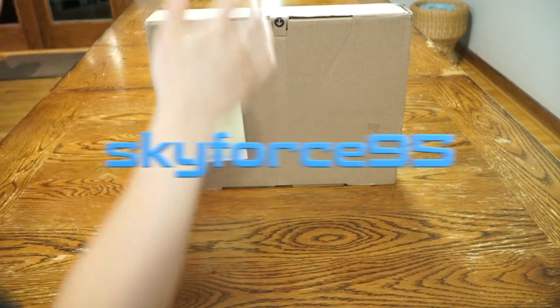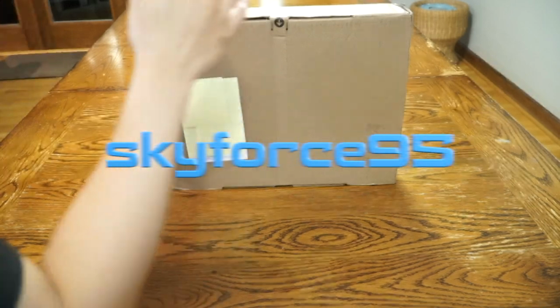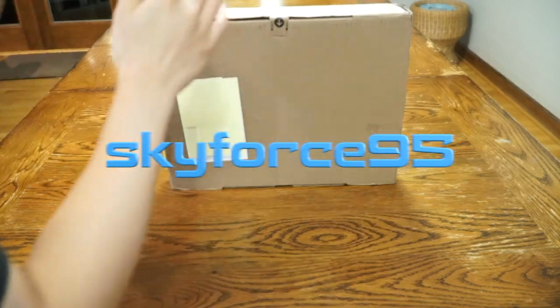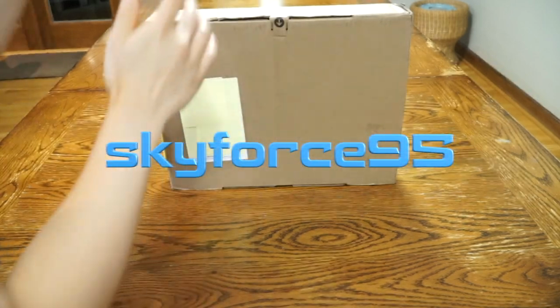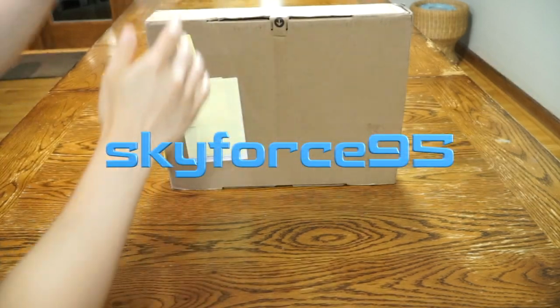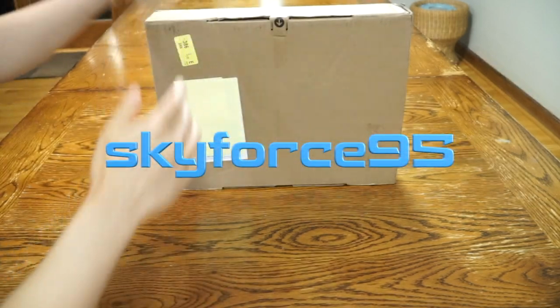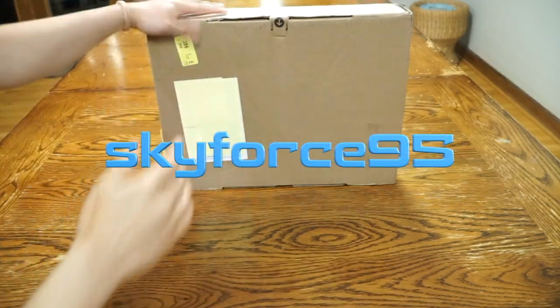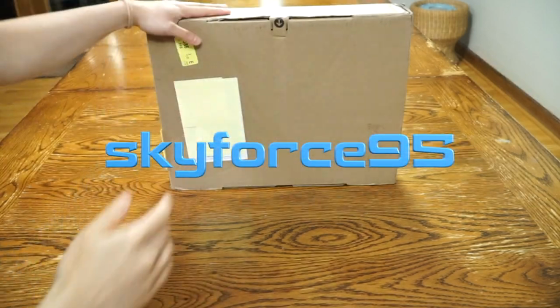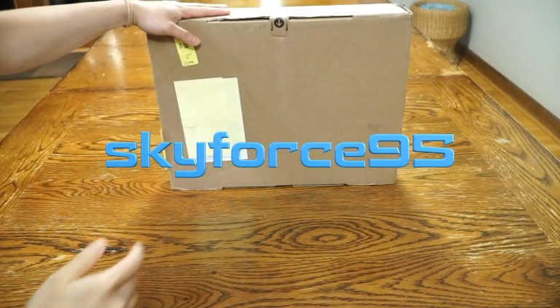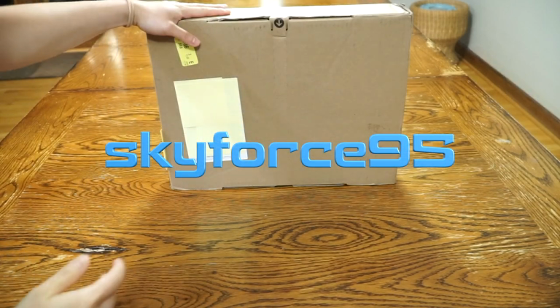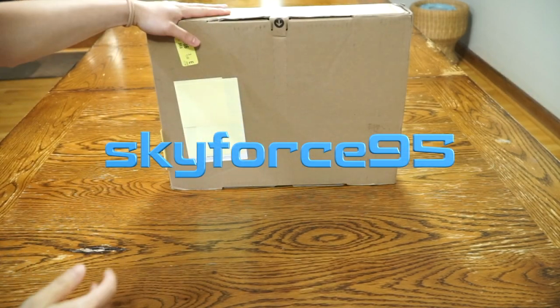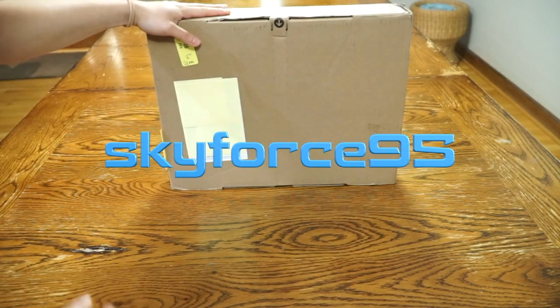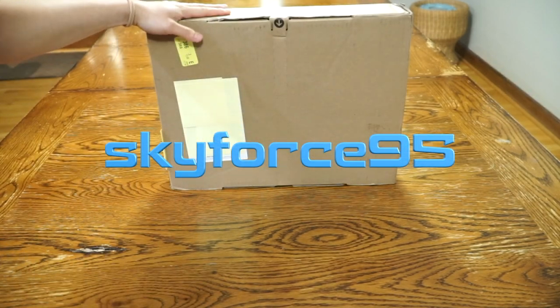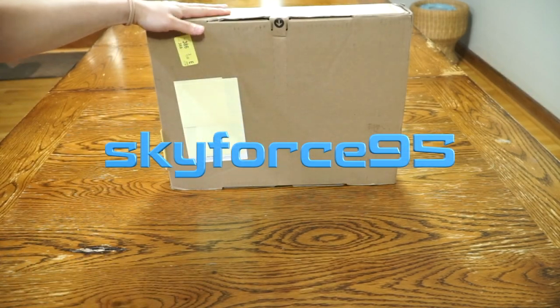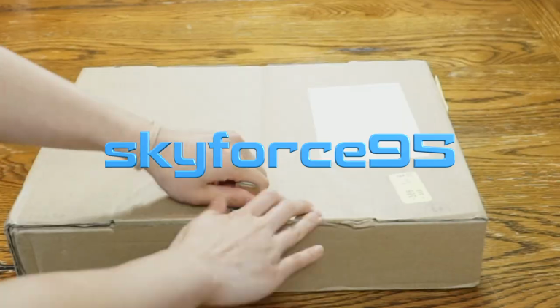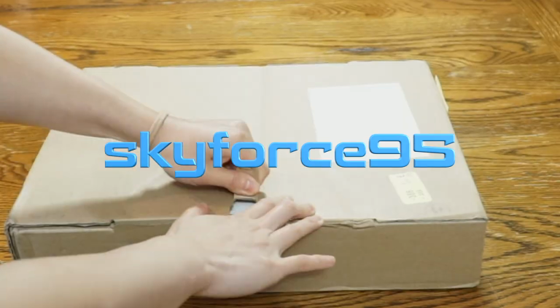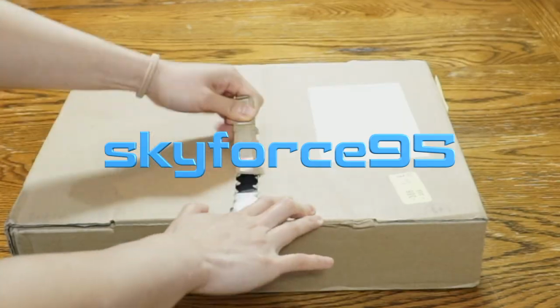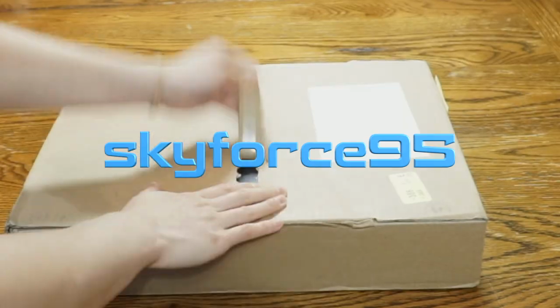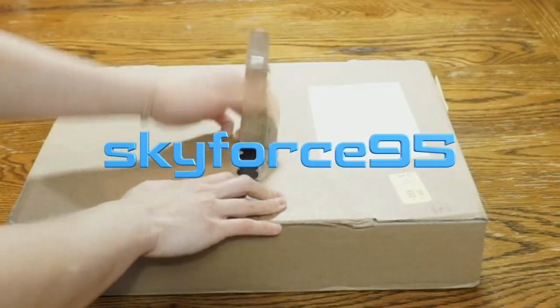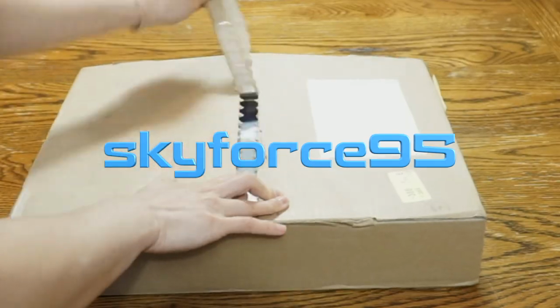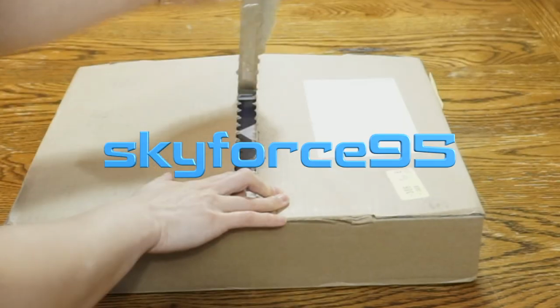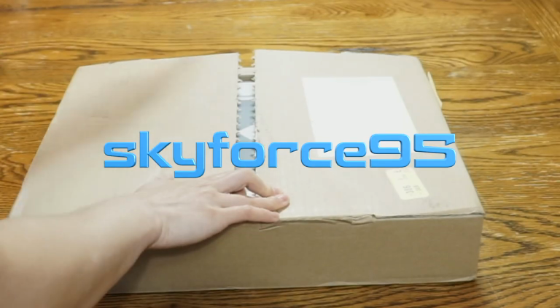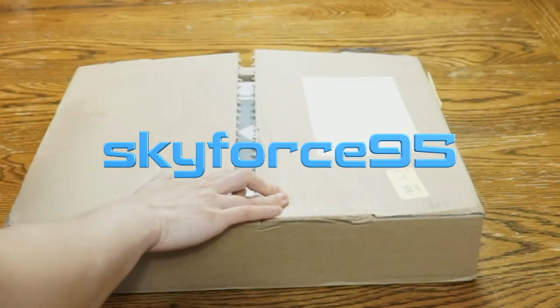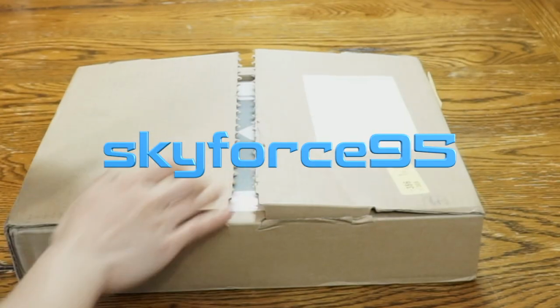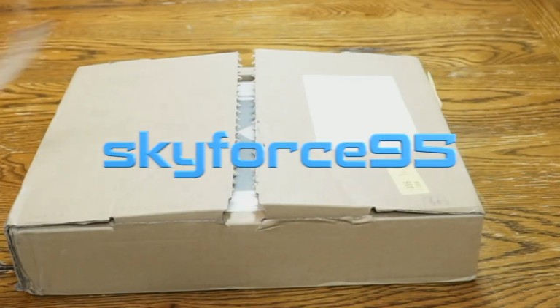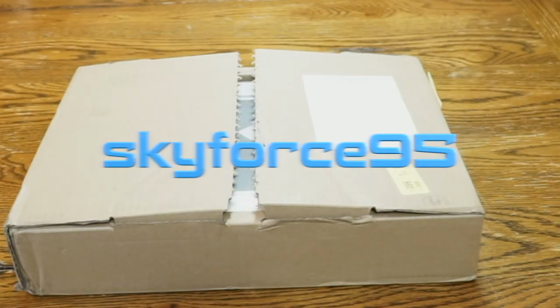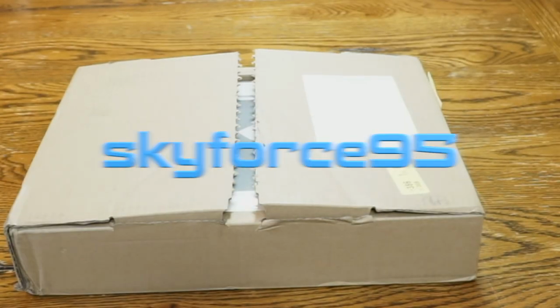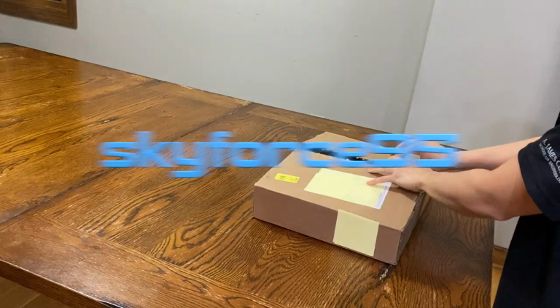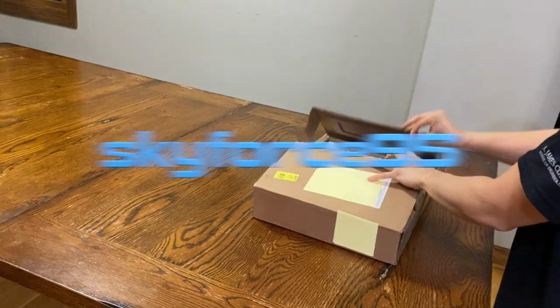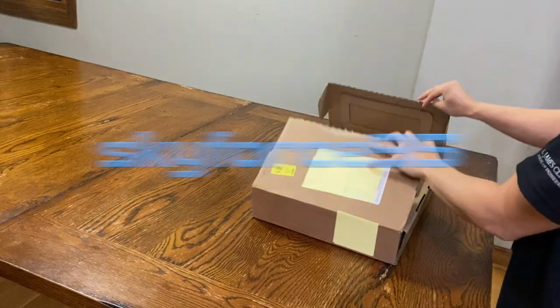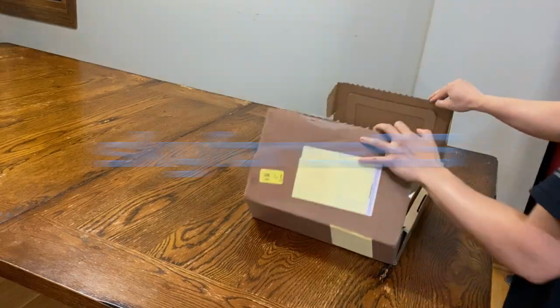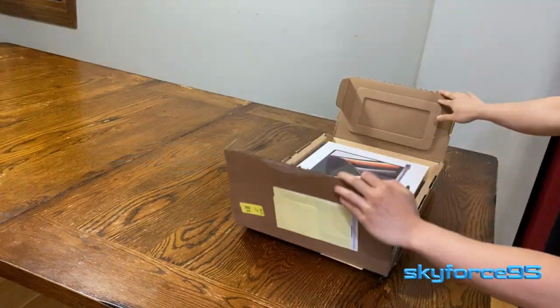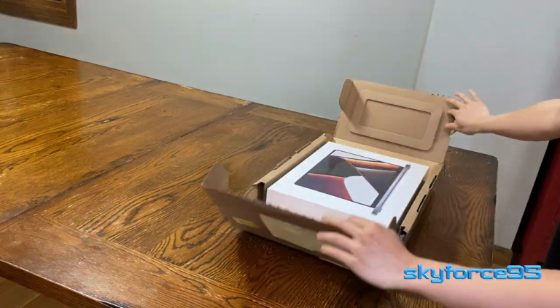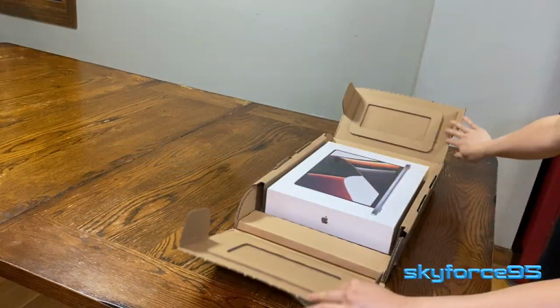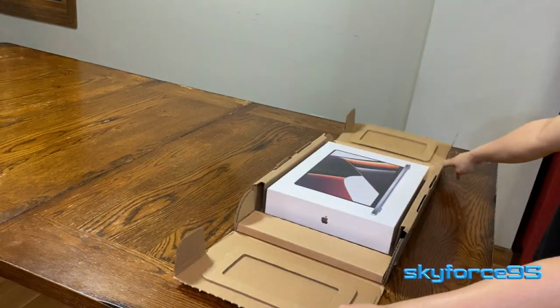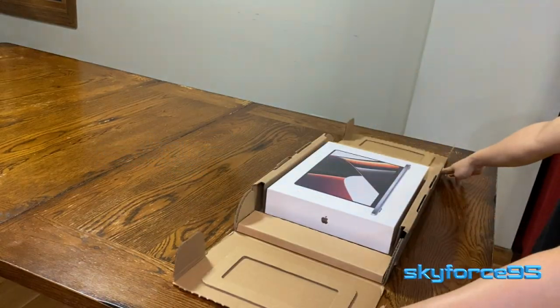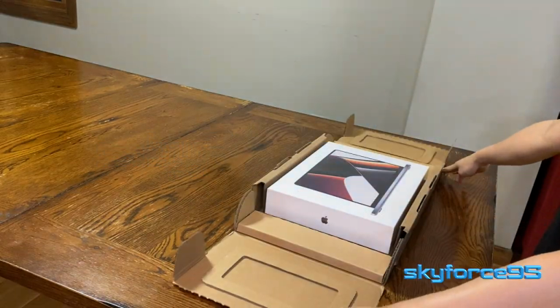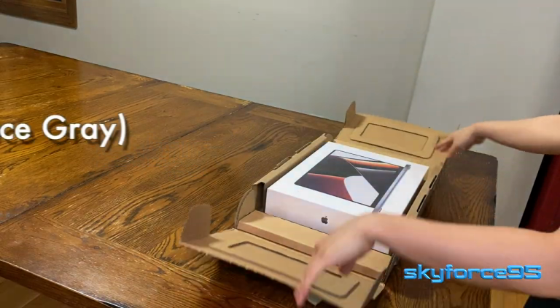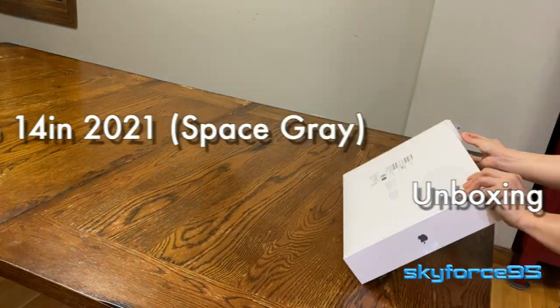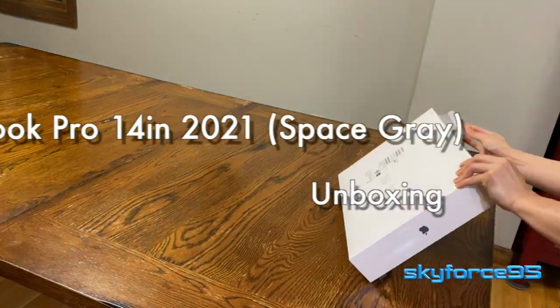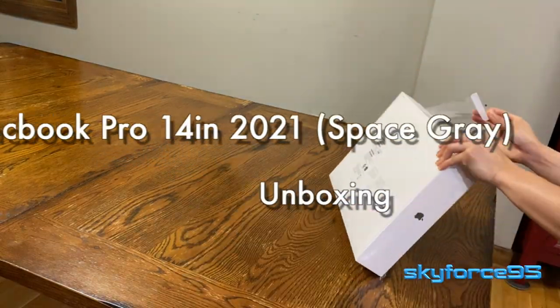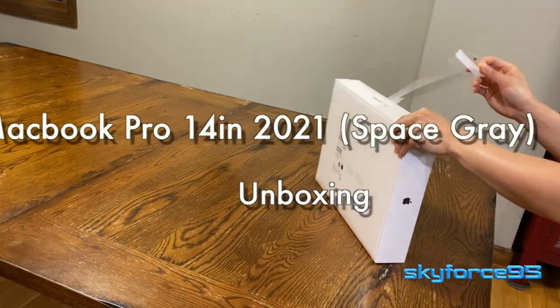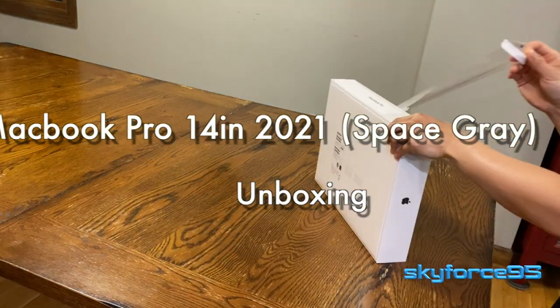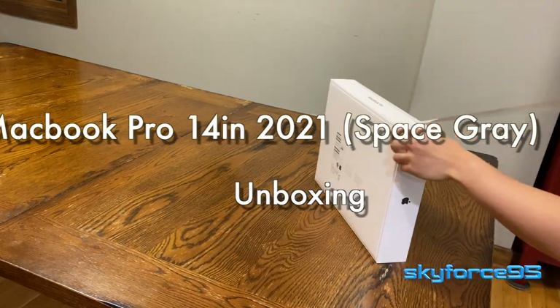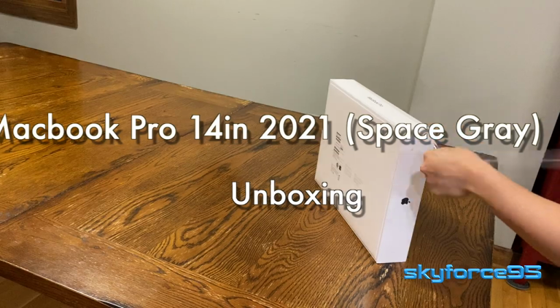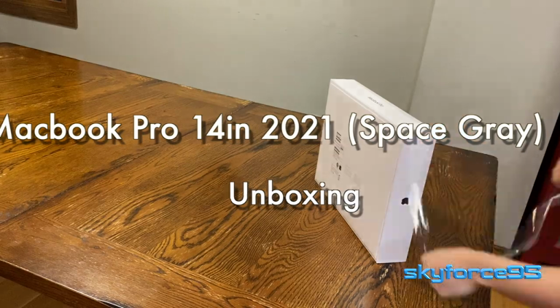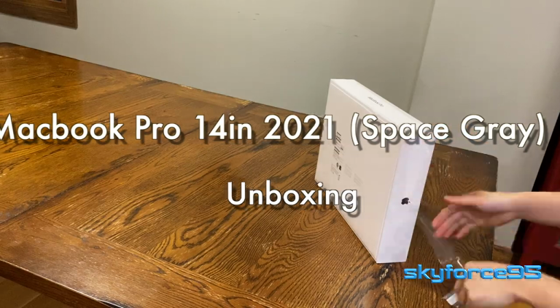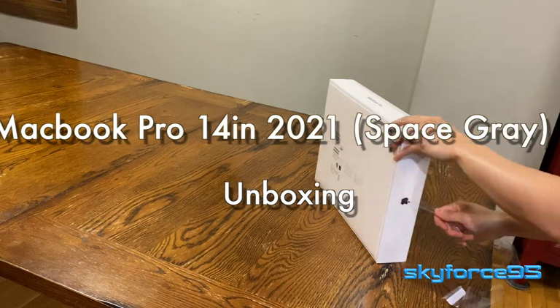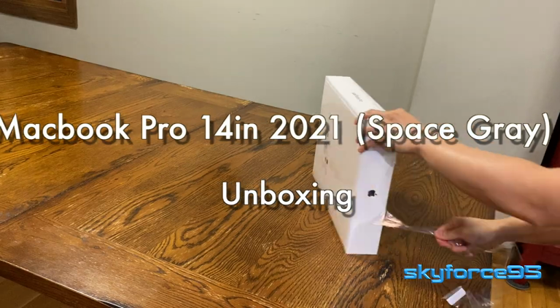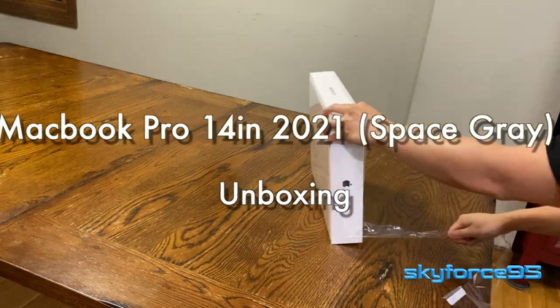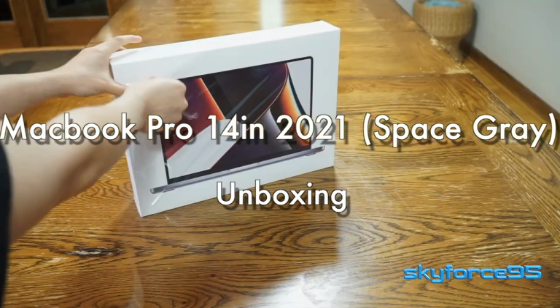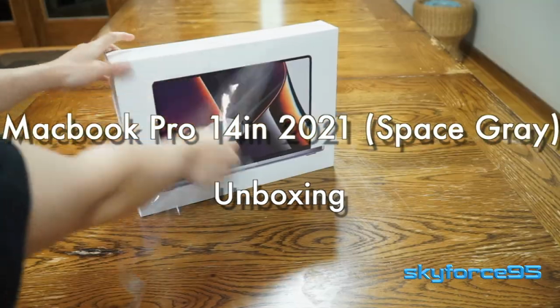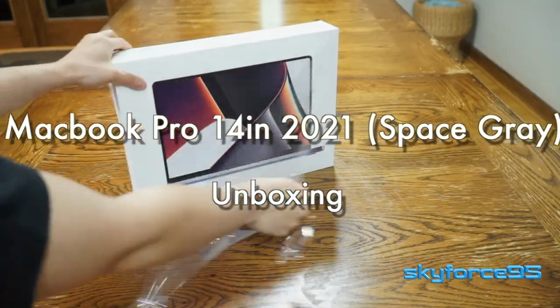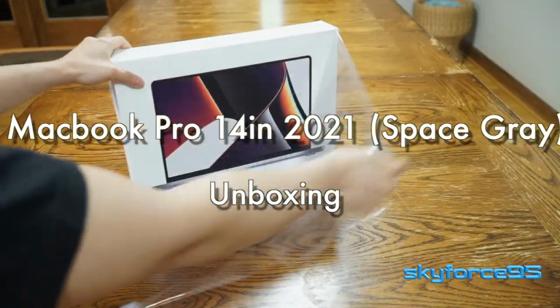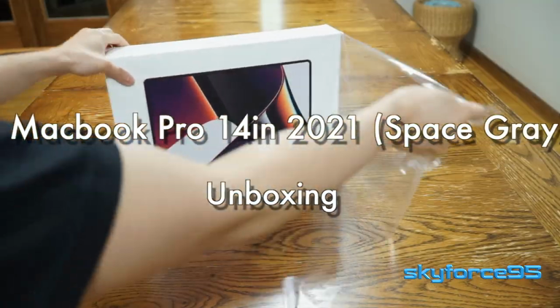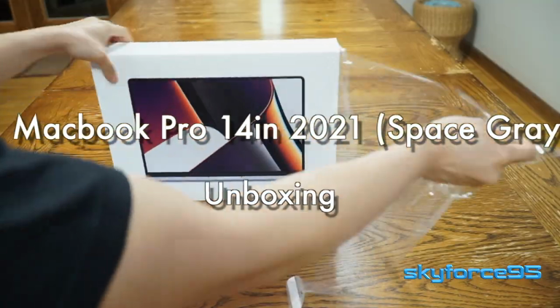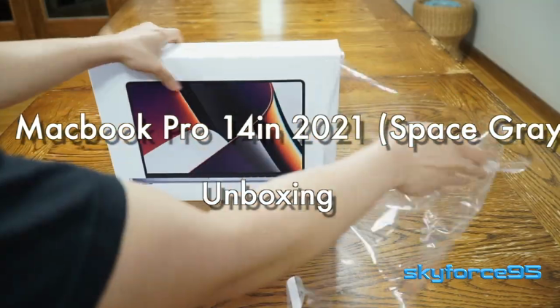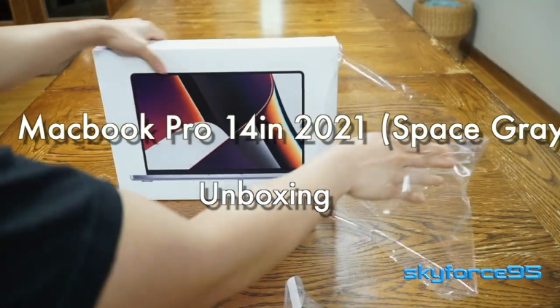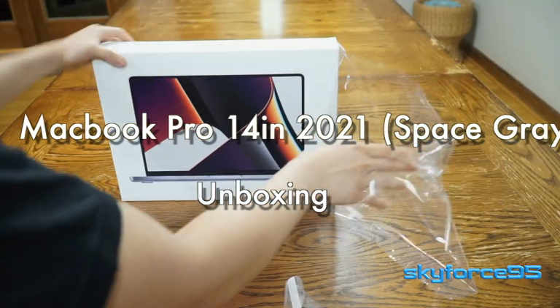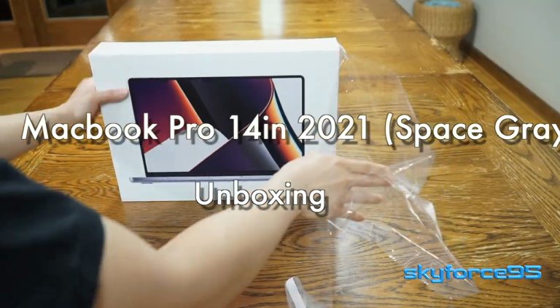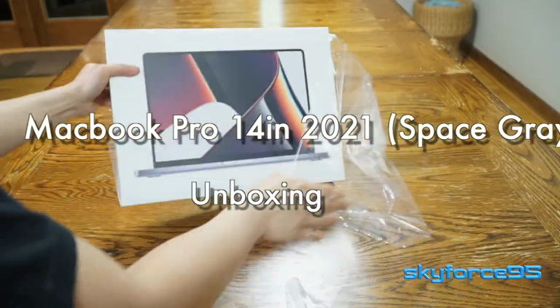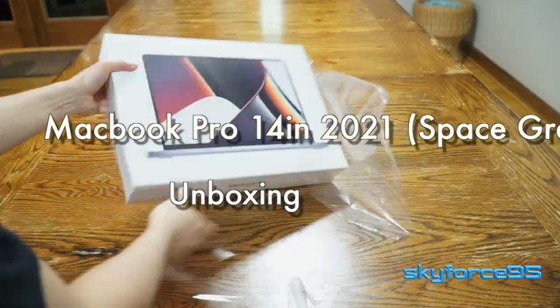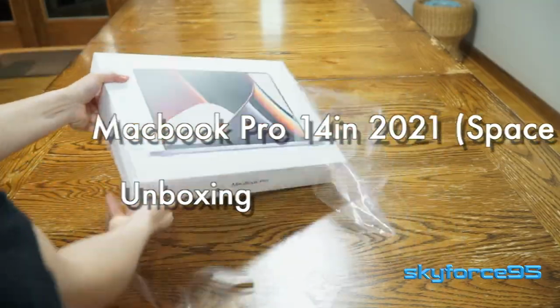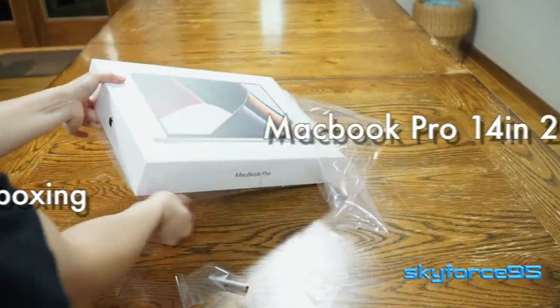Guys, it's here. It actually came two to three weeks earlier than expected. Props to Apple for getting this out.